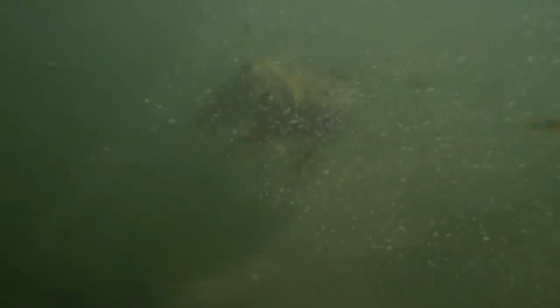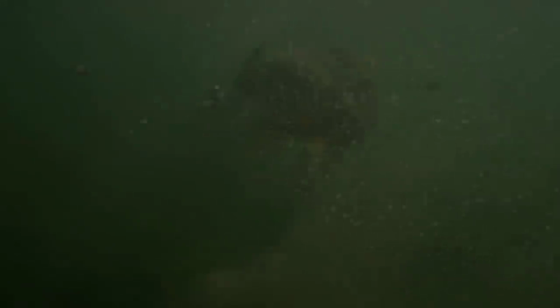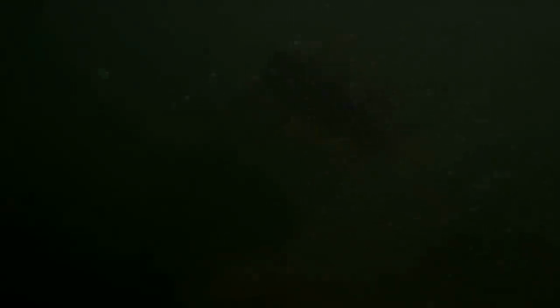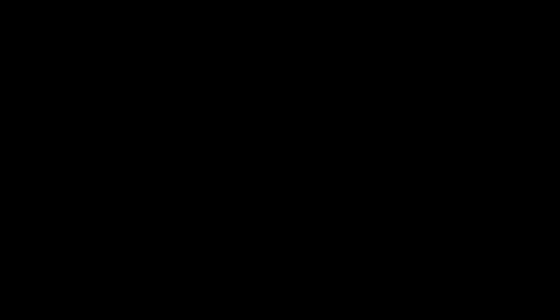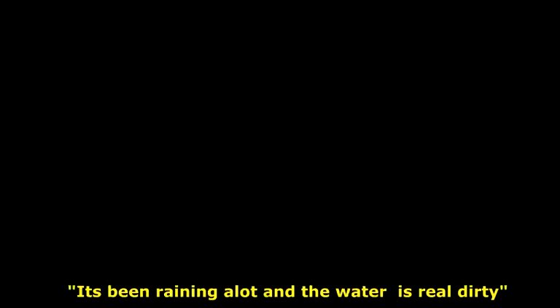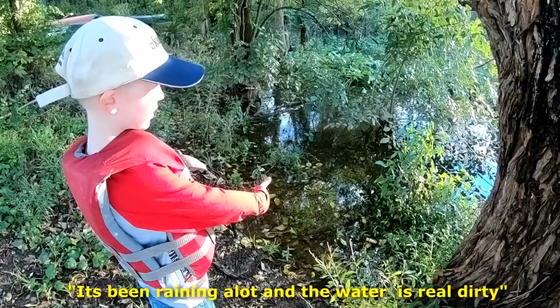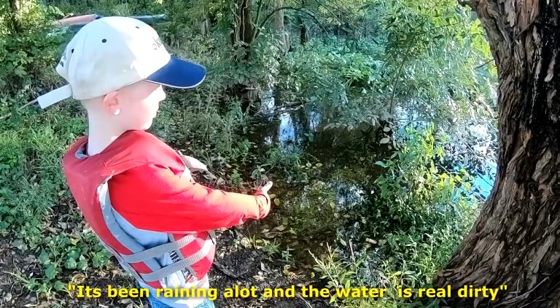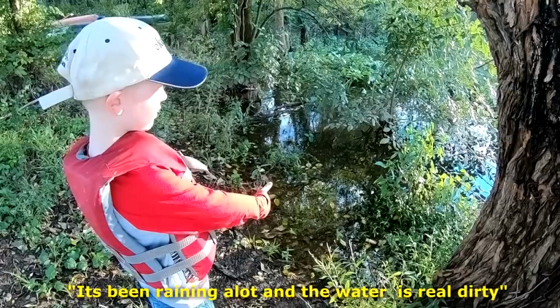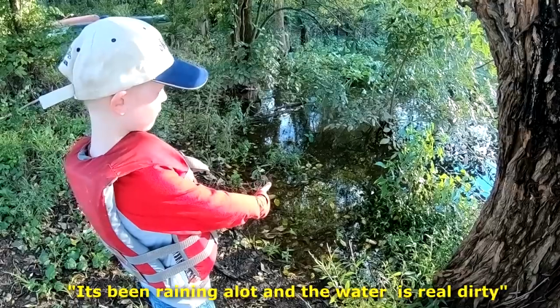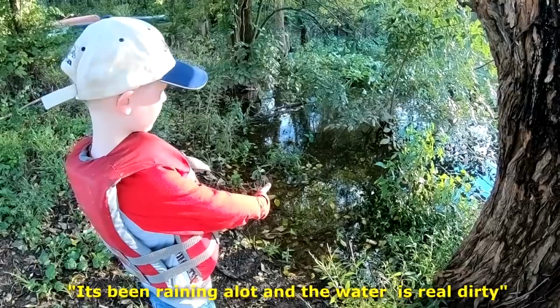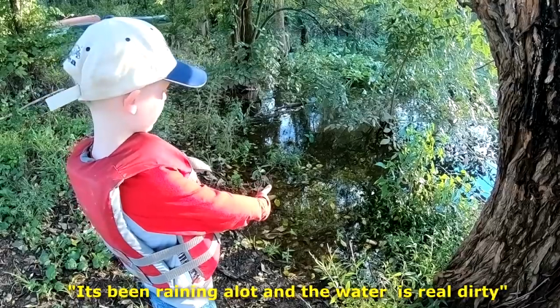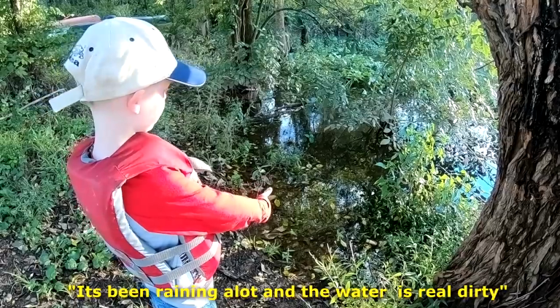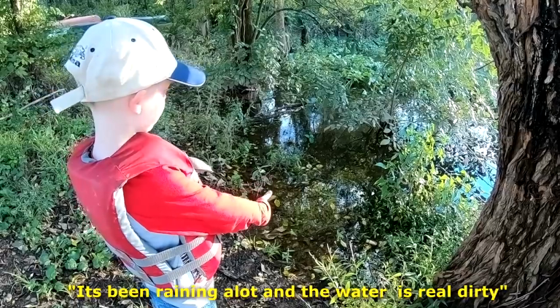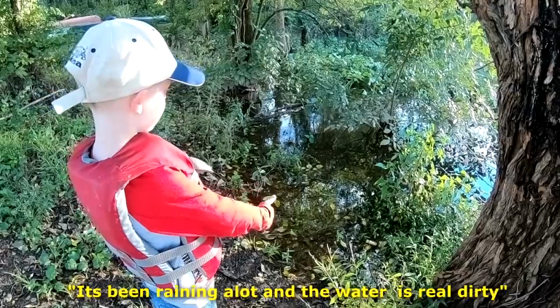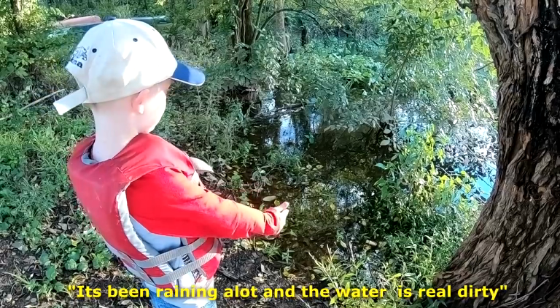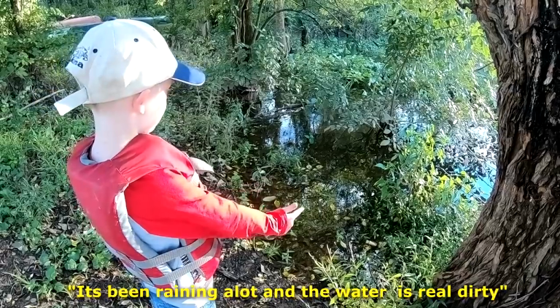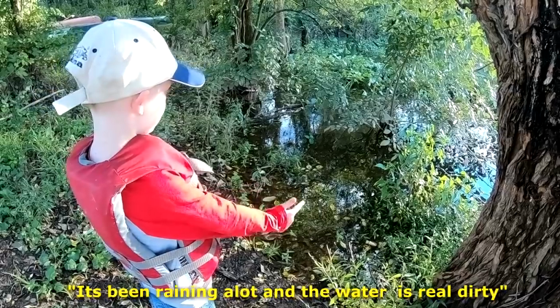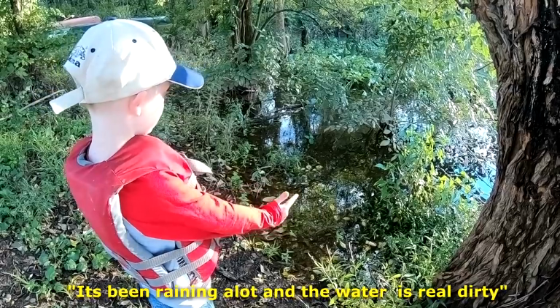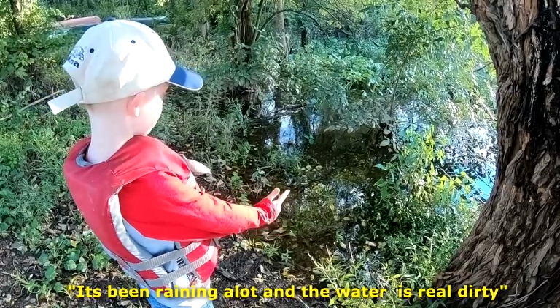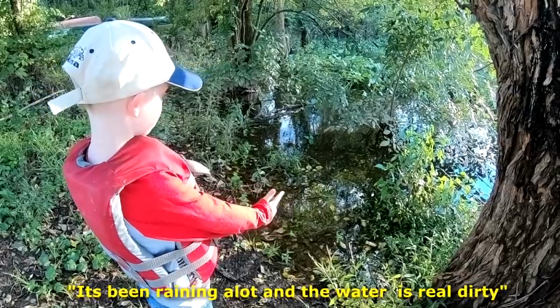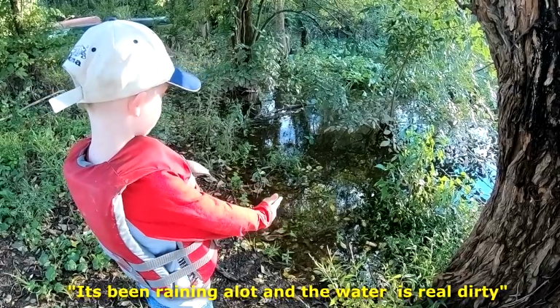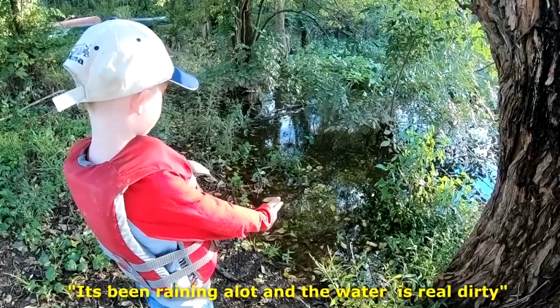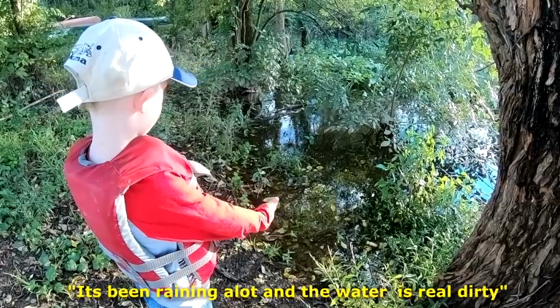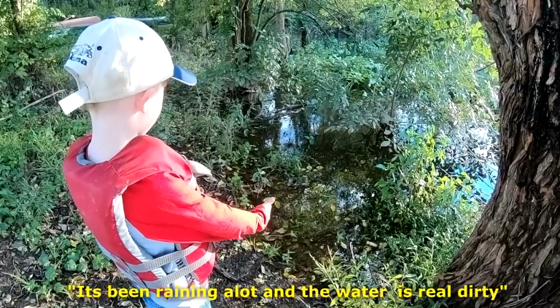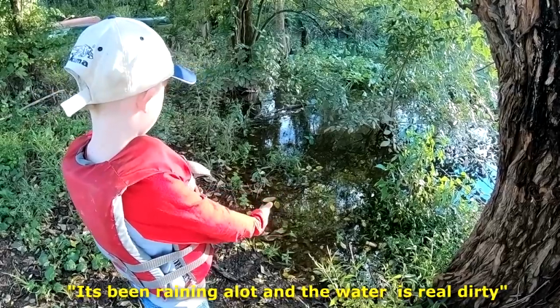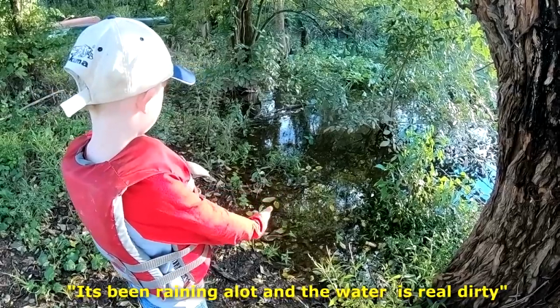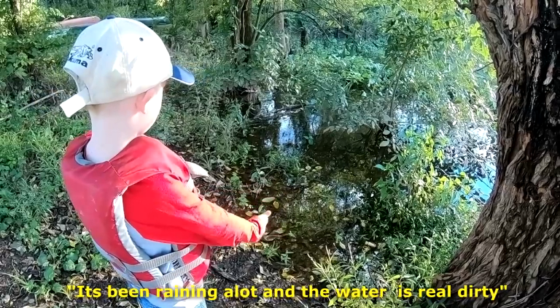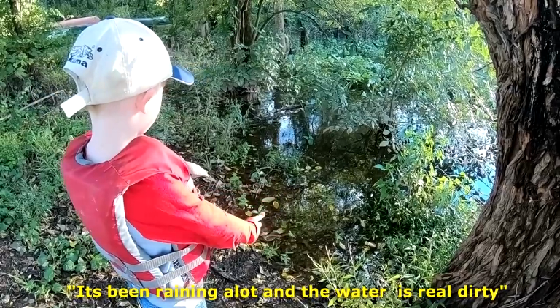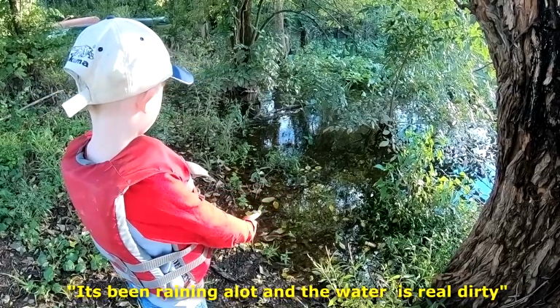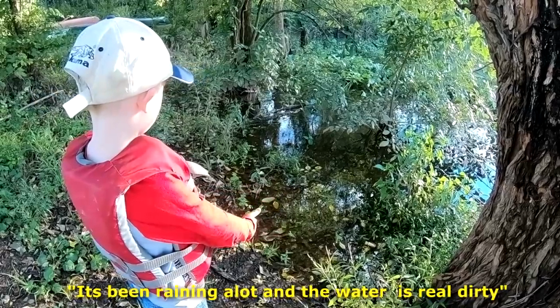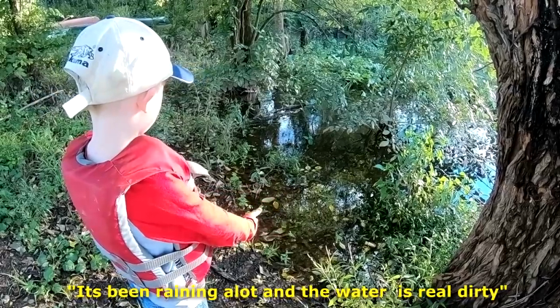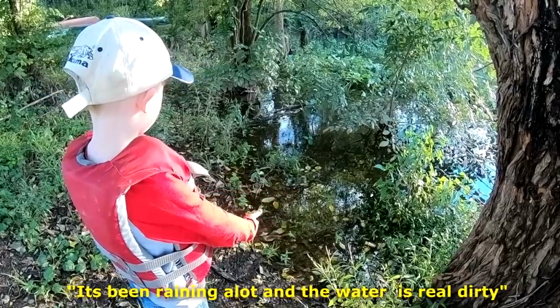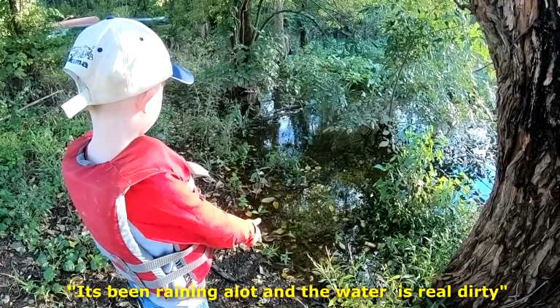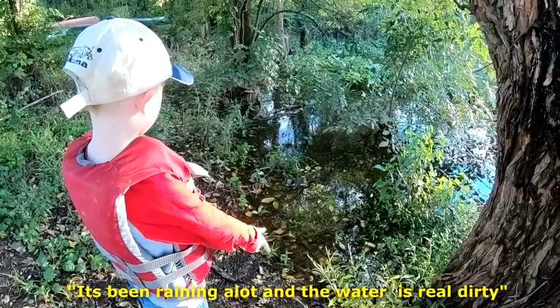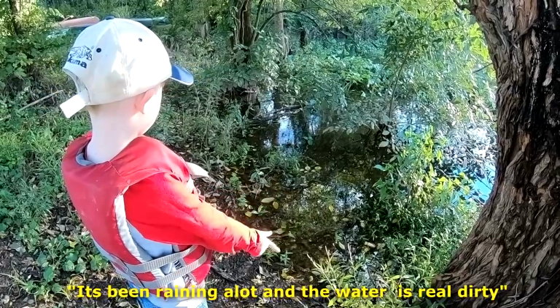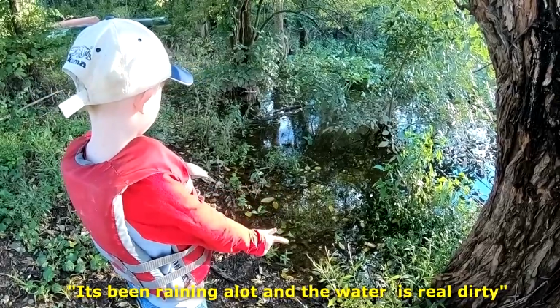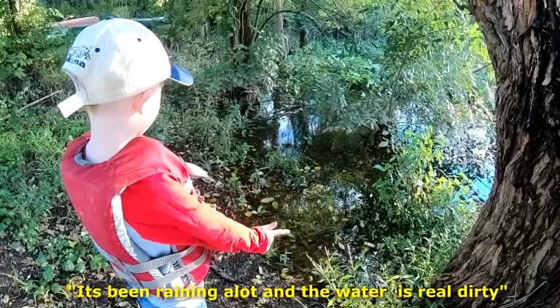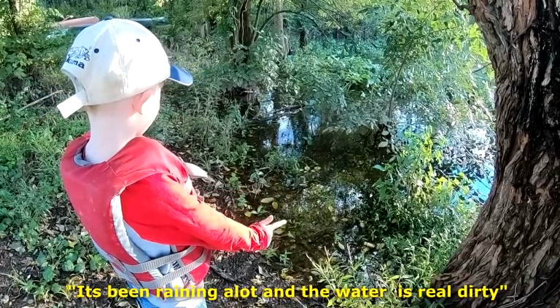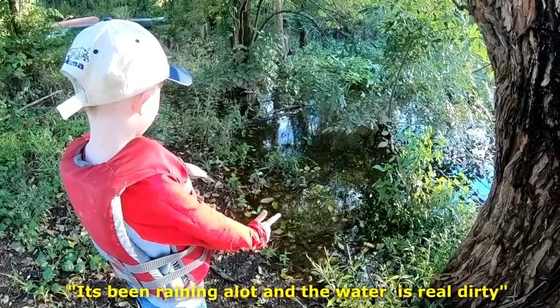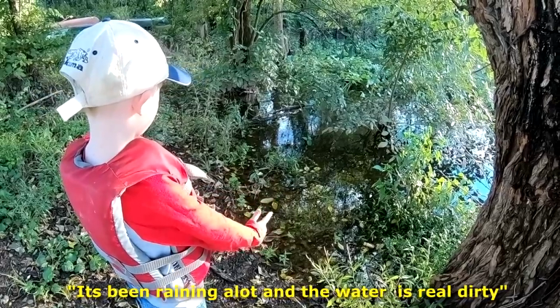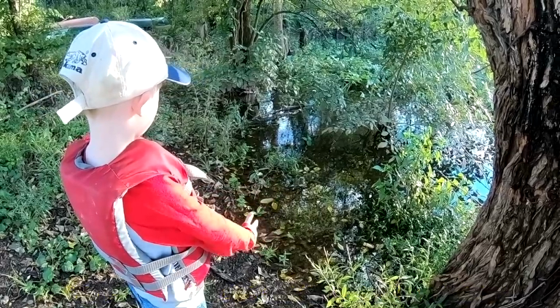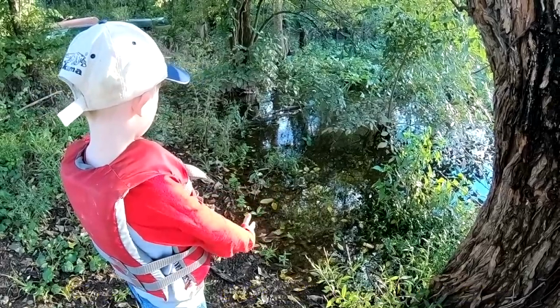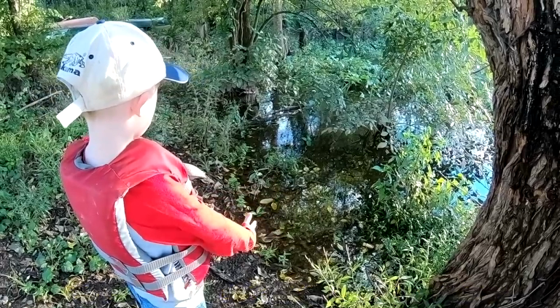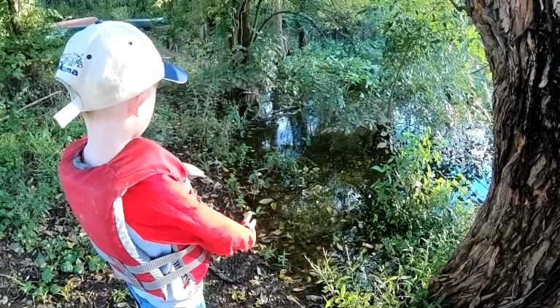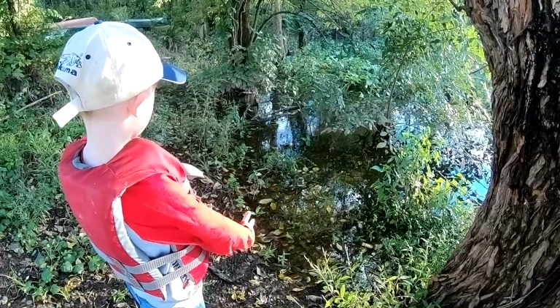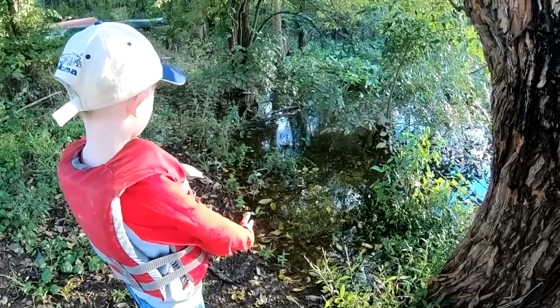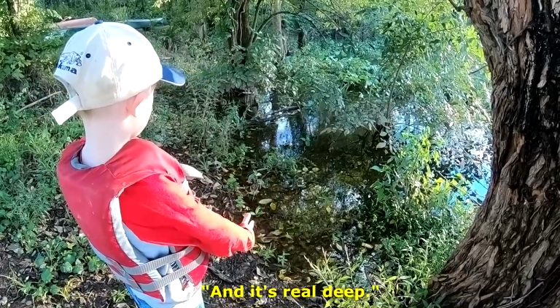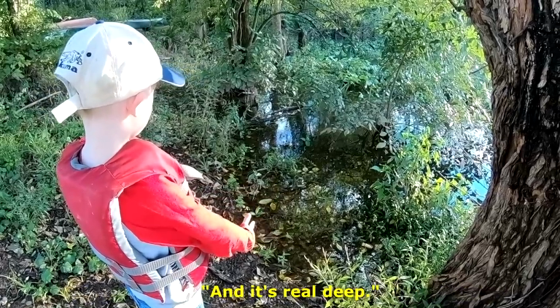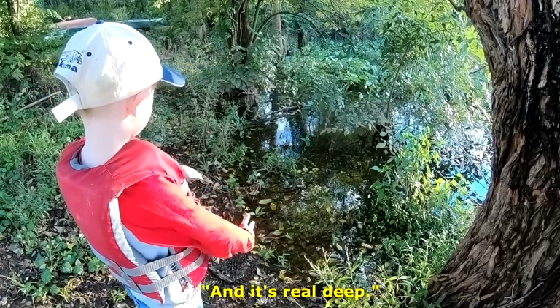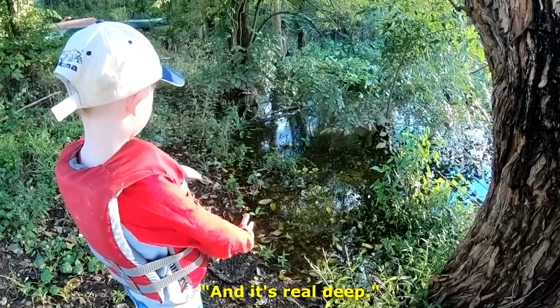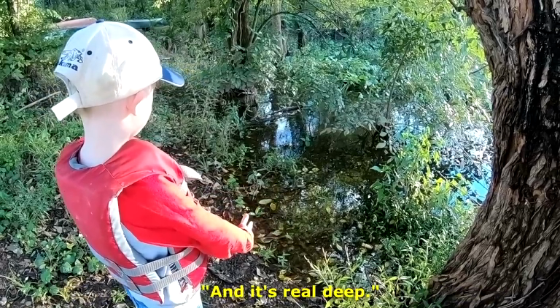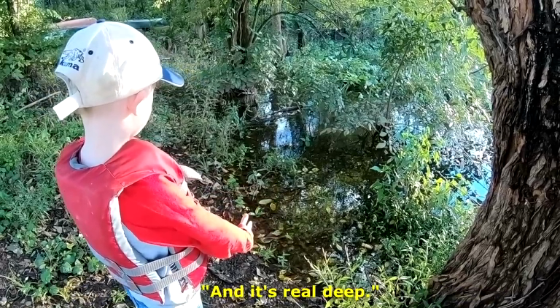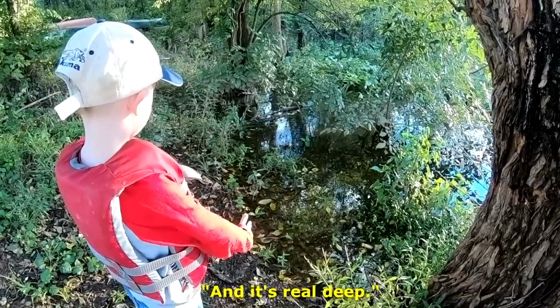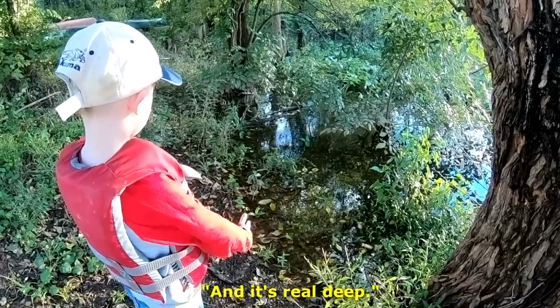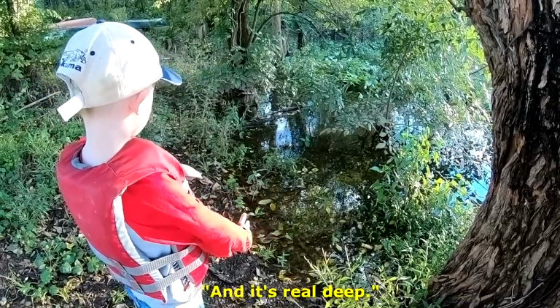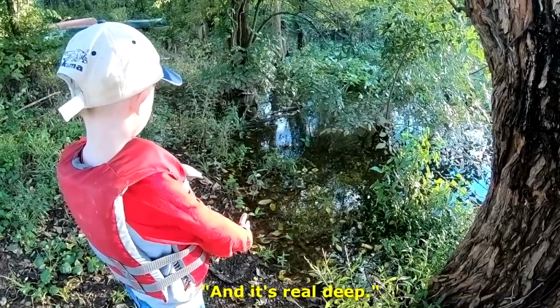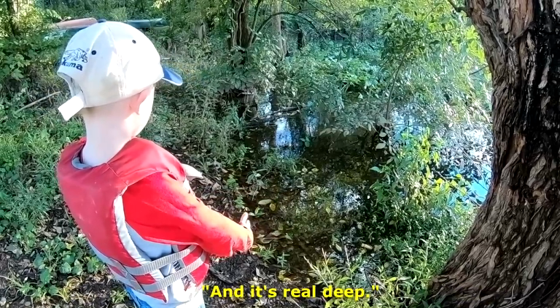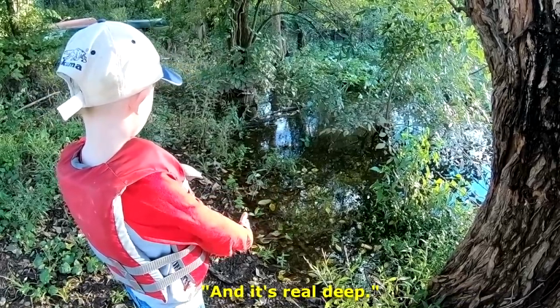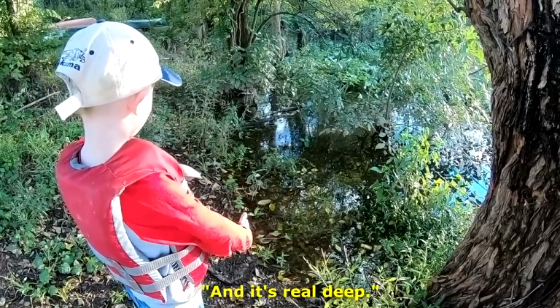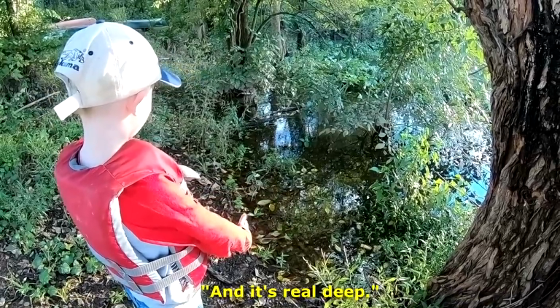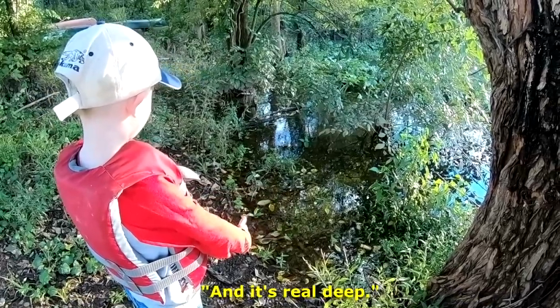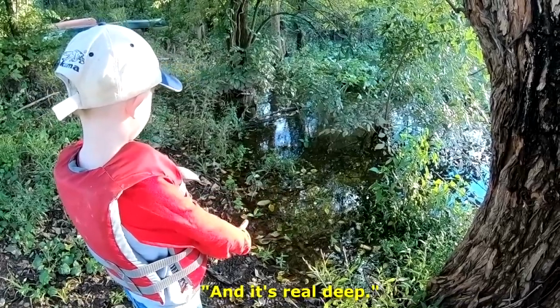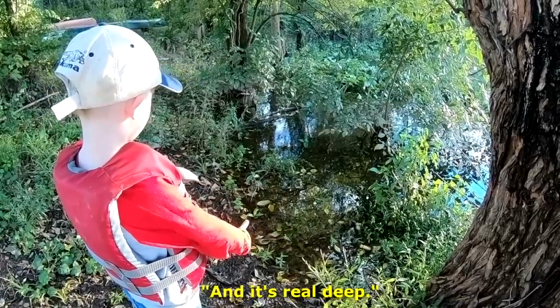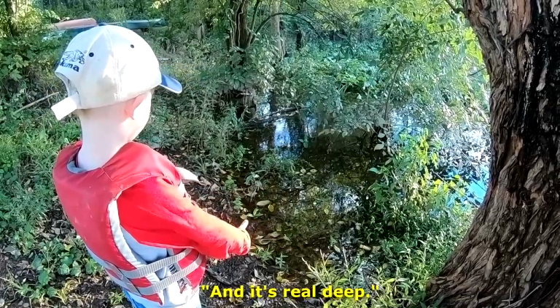It's been raining a lot, and the water's real dirty, and it's real deep.